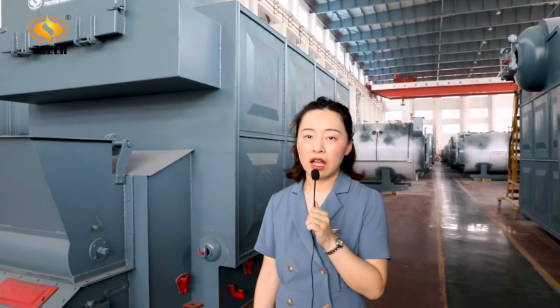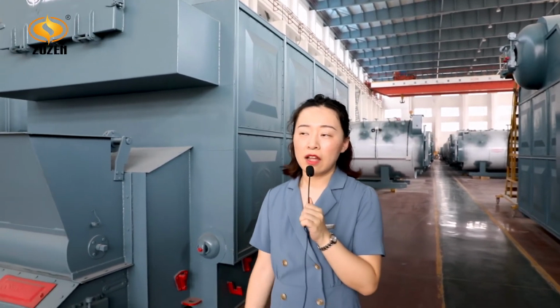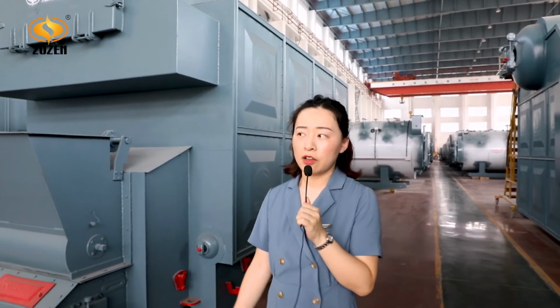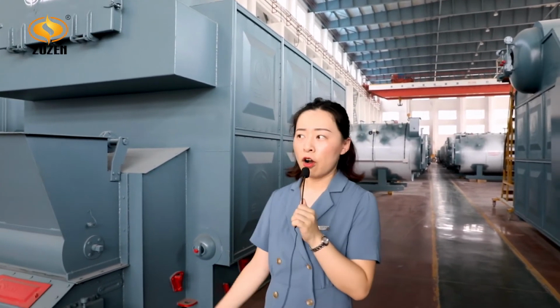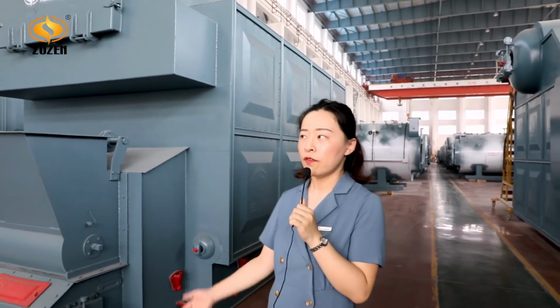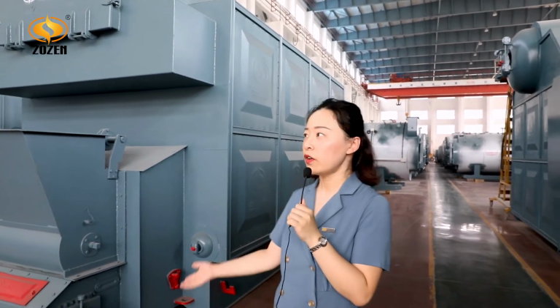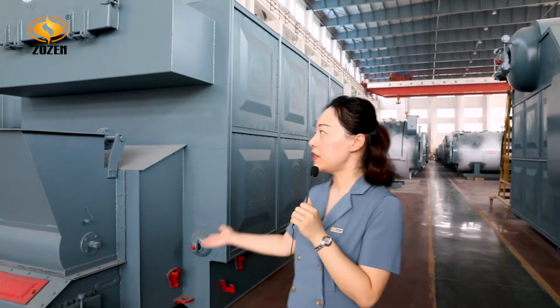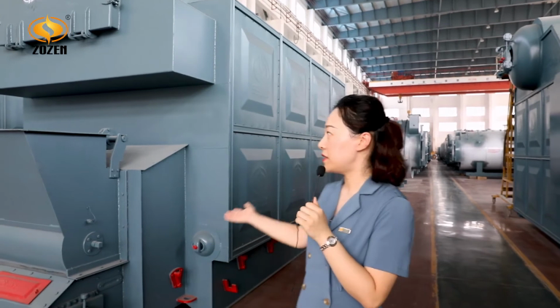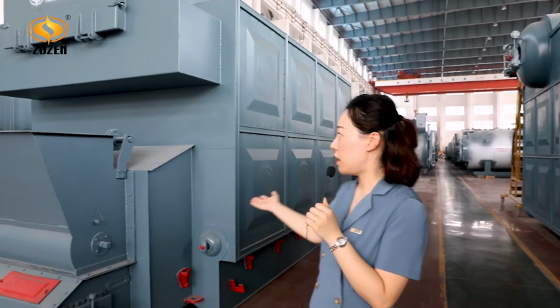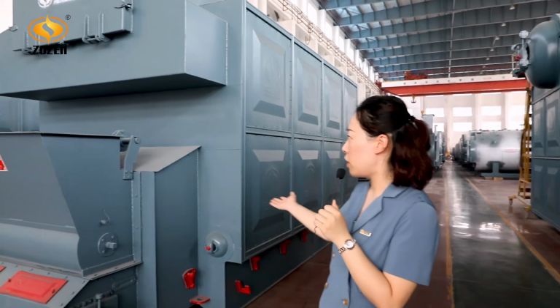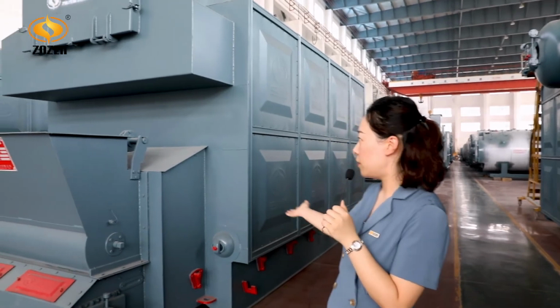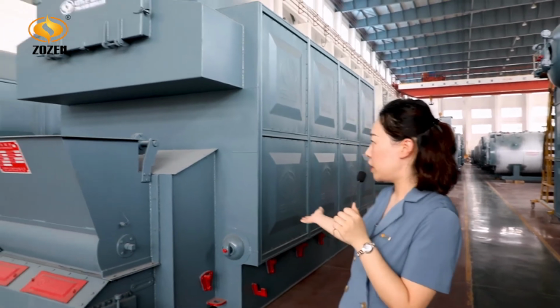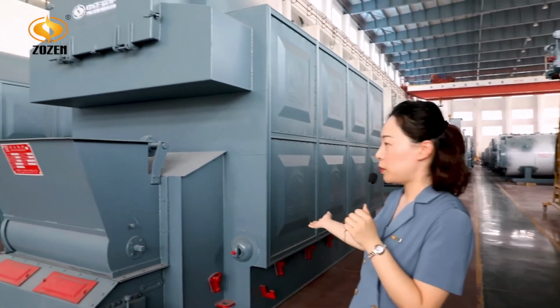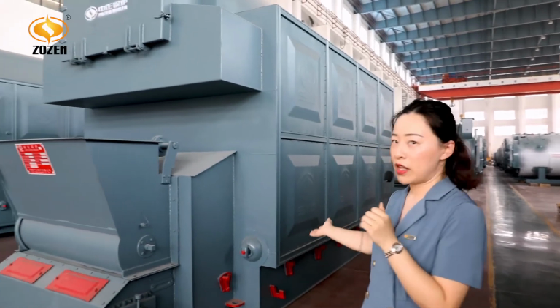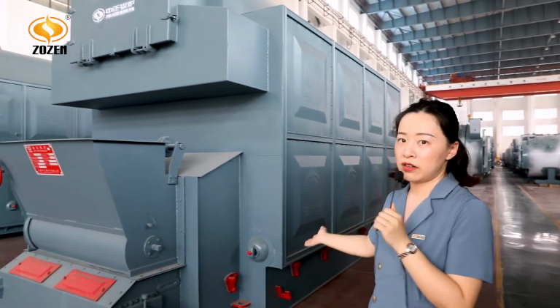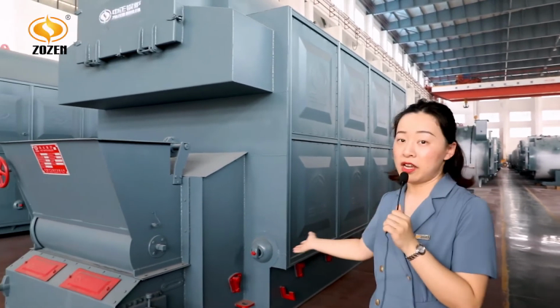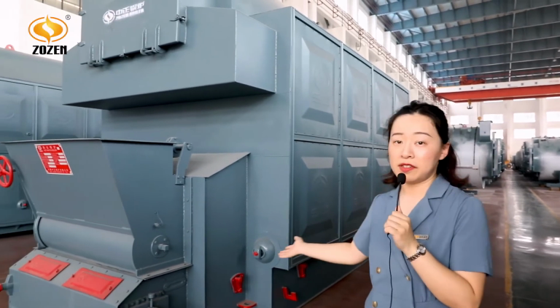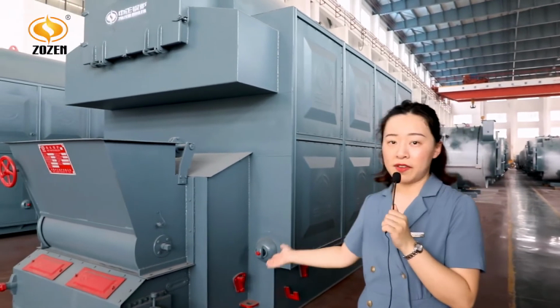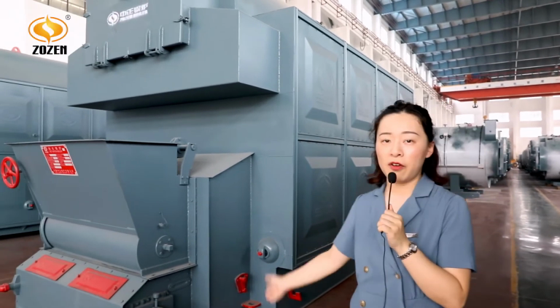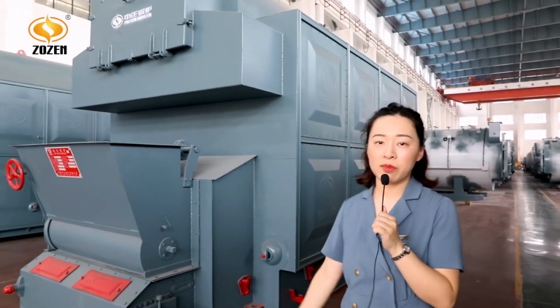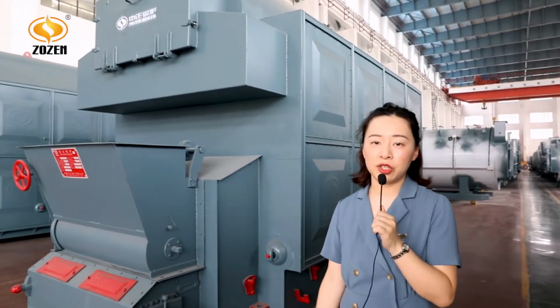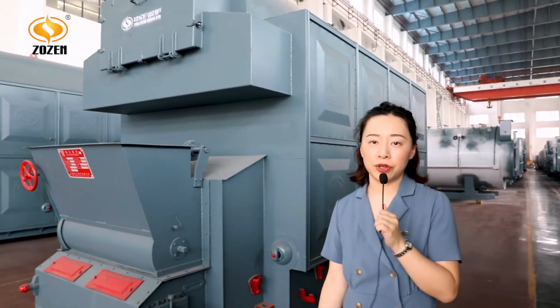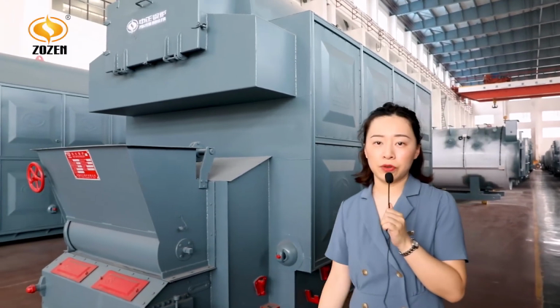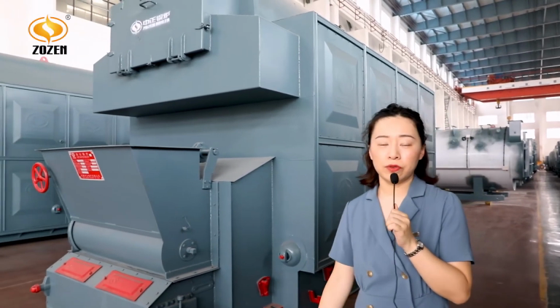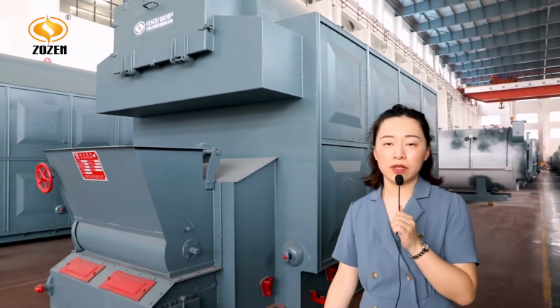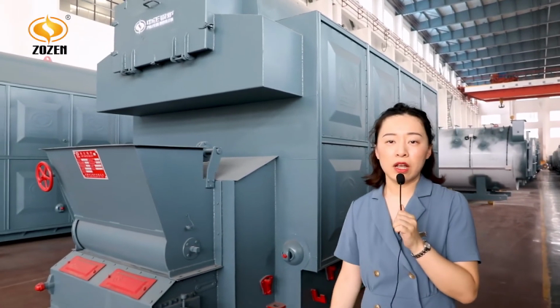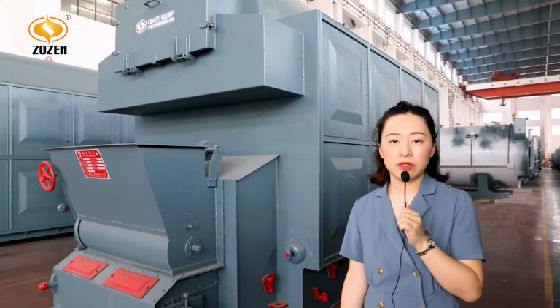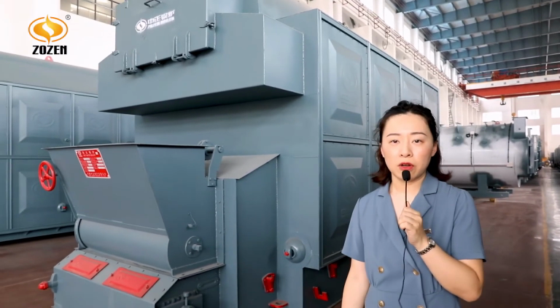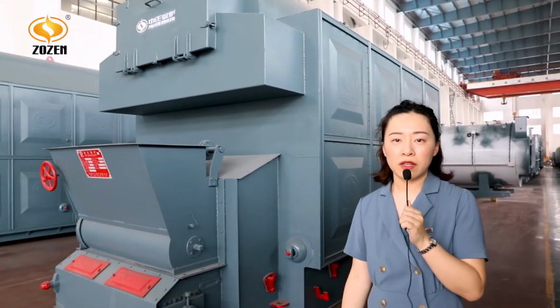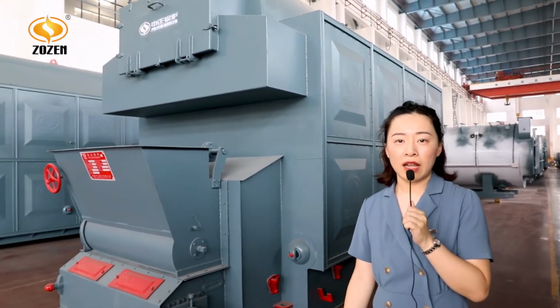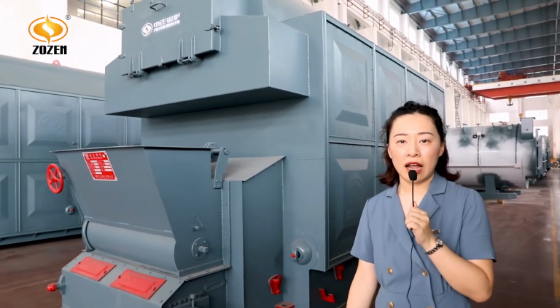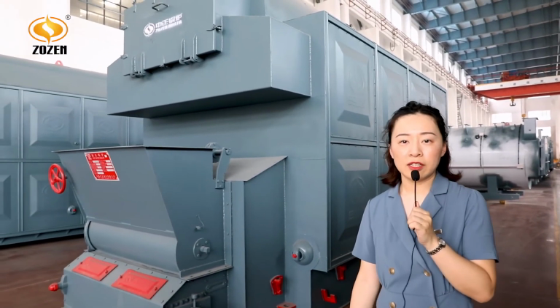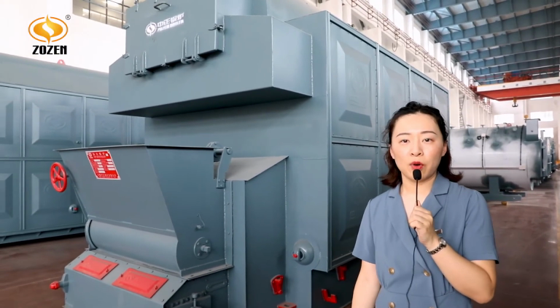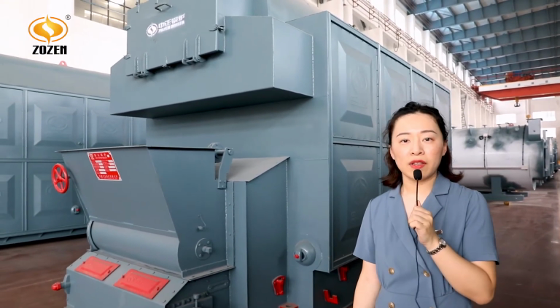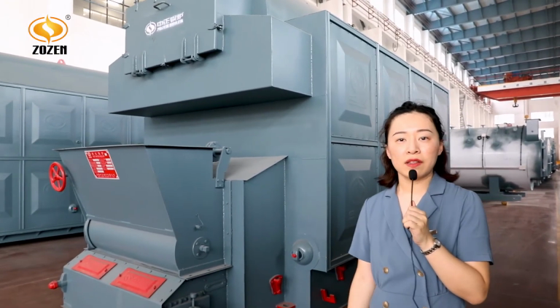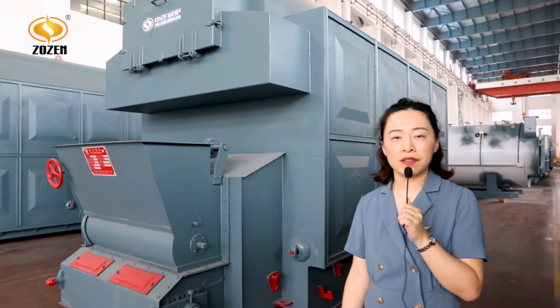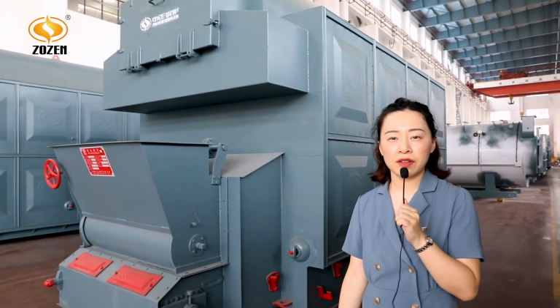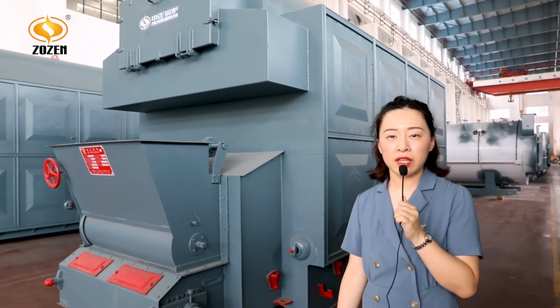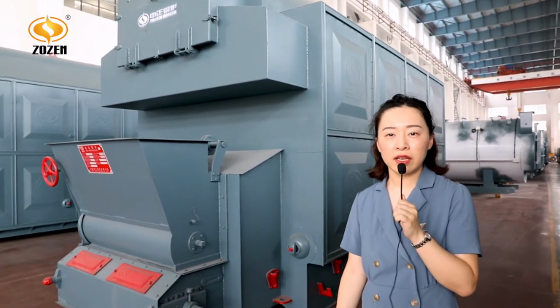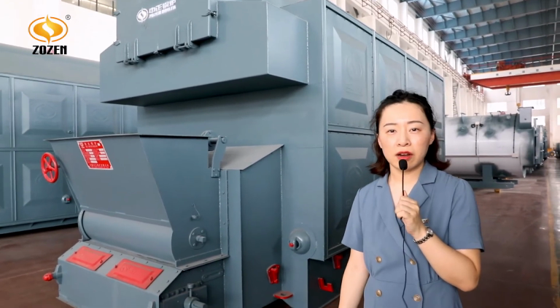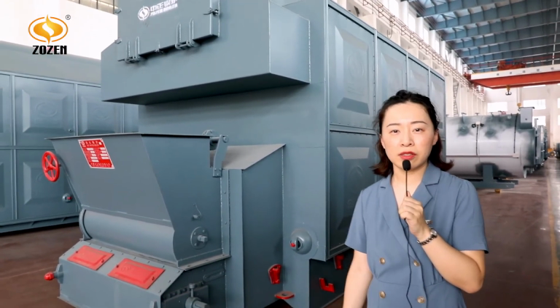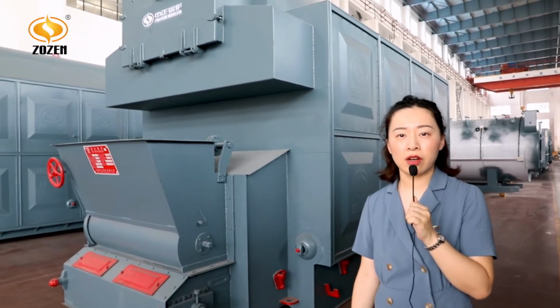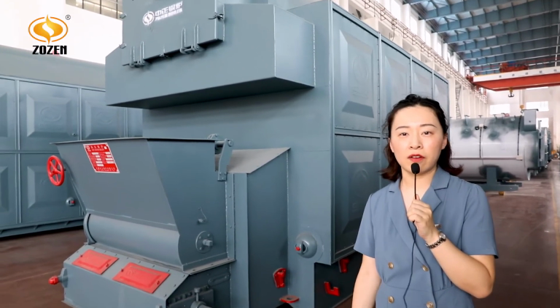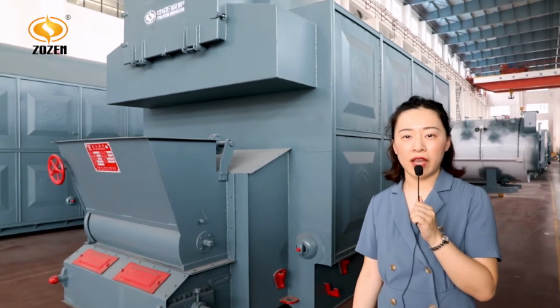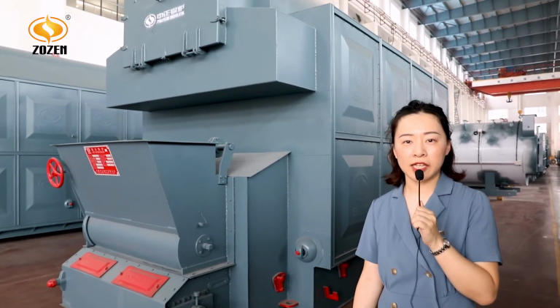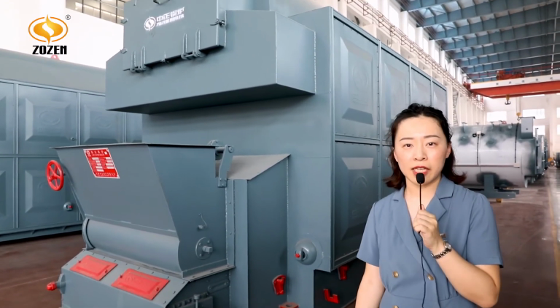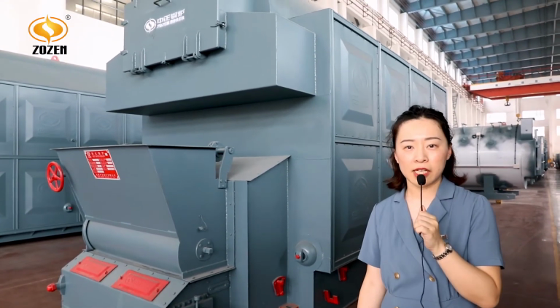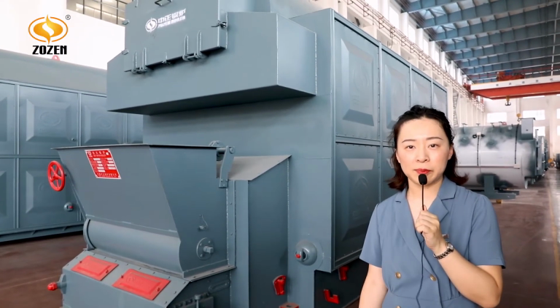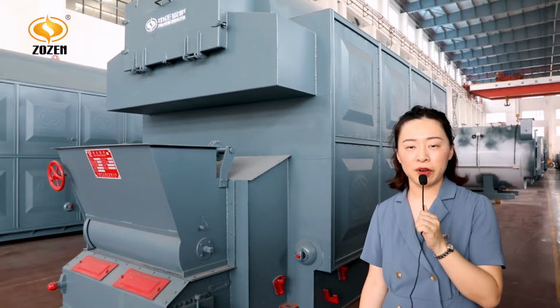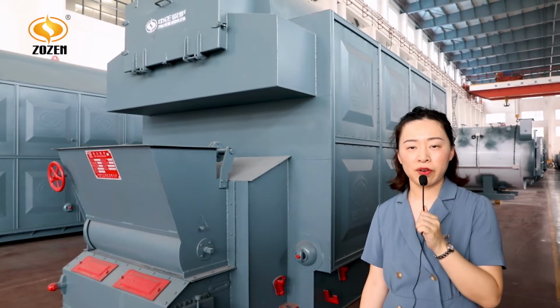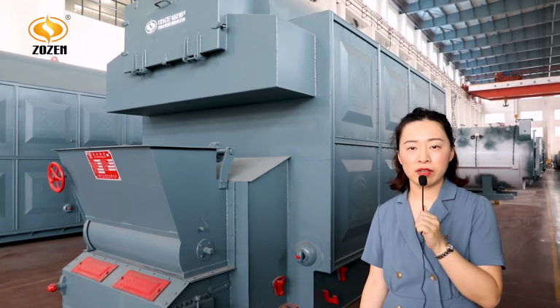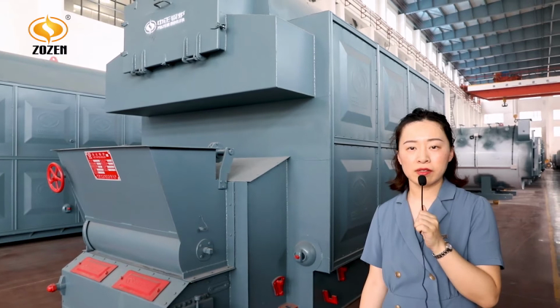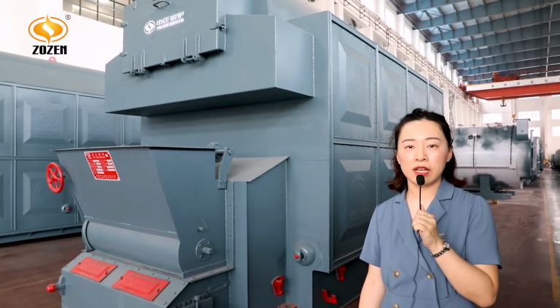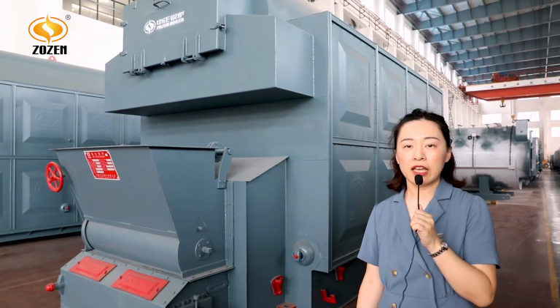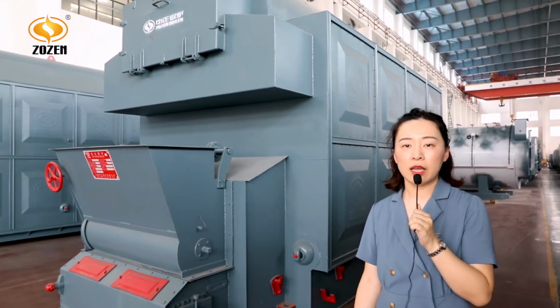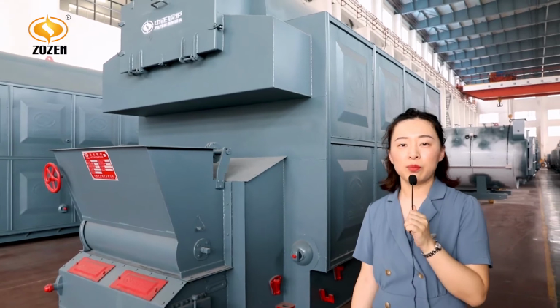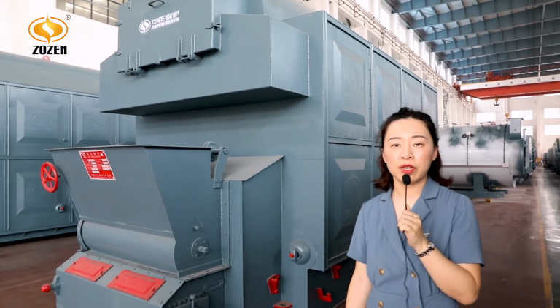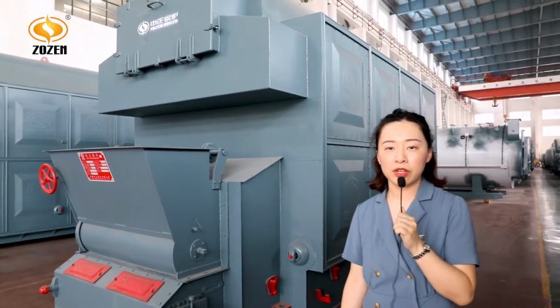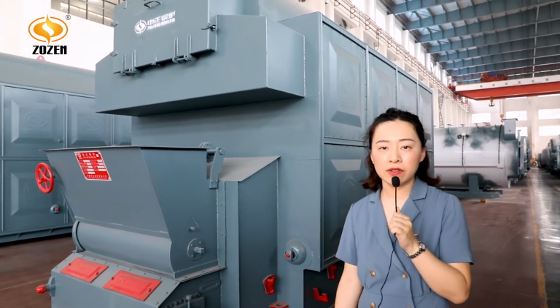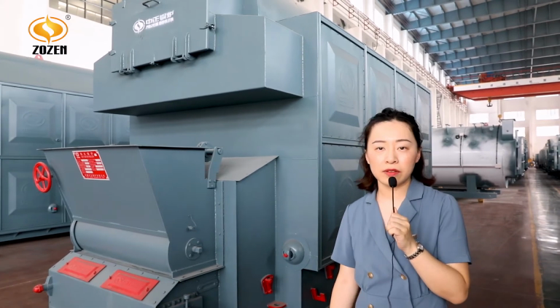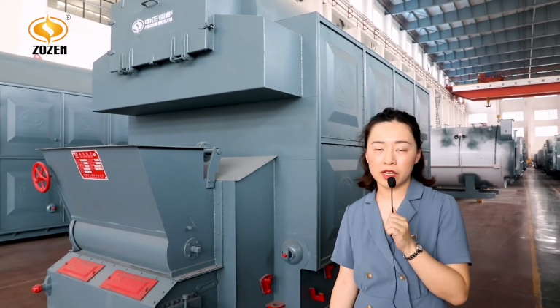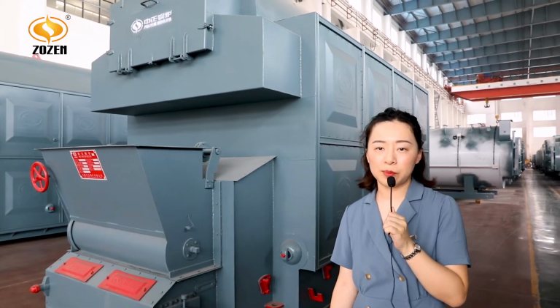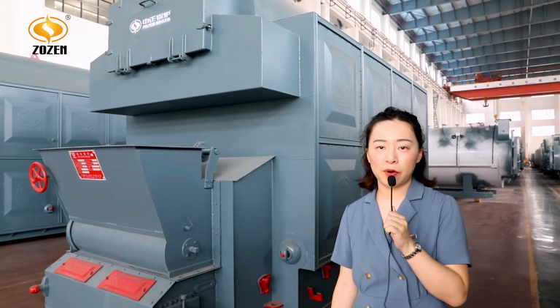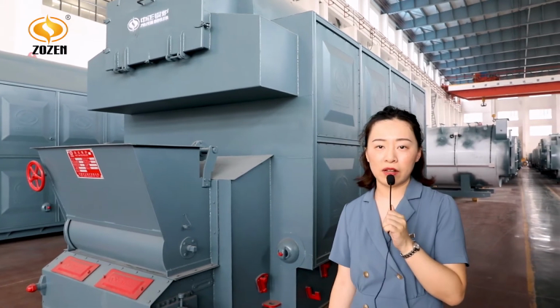The overall design of this boiler is very mature. ZOZEN has more than 30 years of experience in producing this boiler.